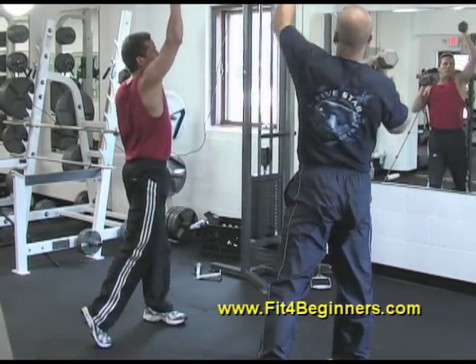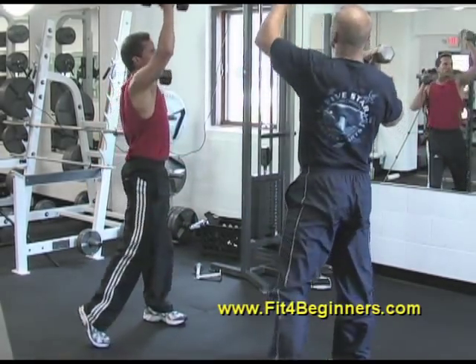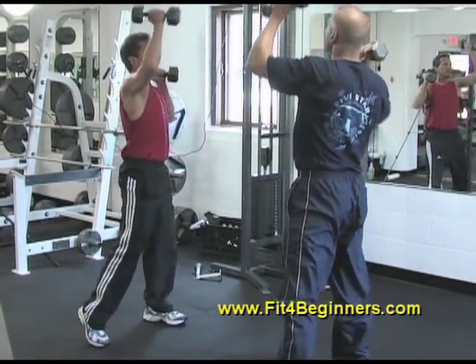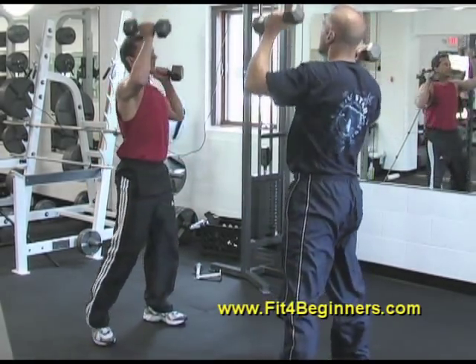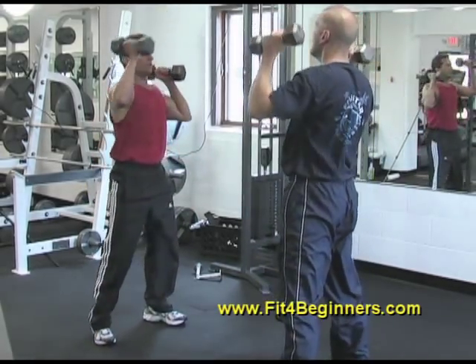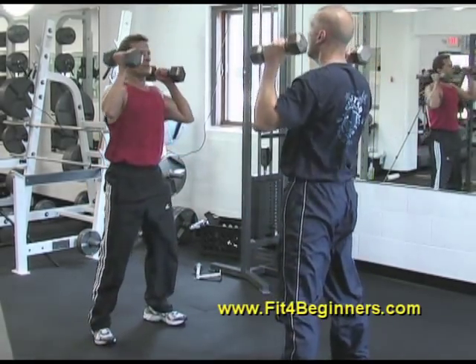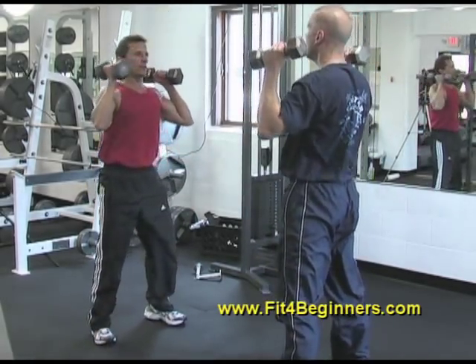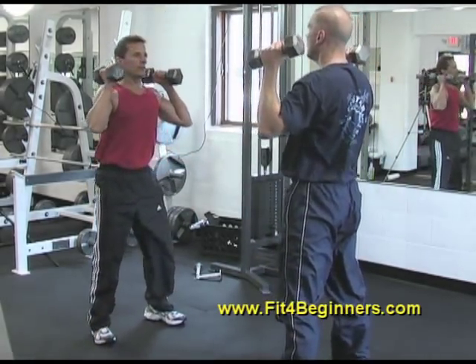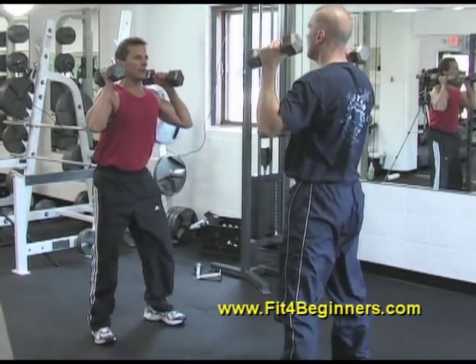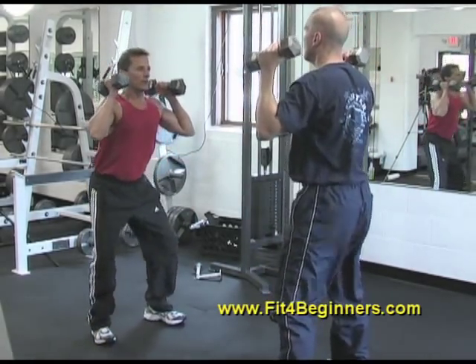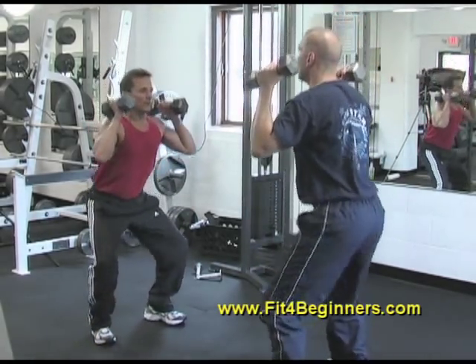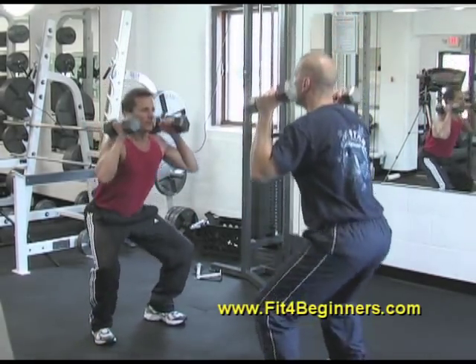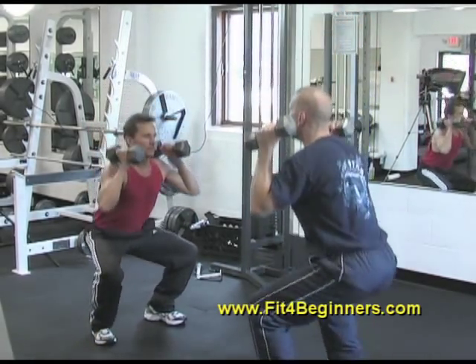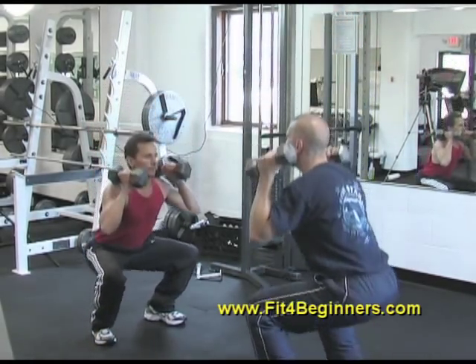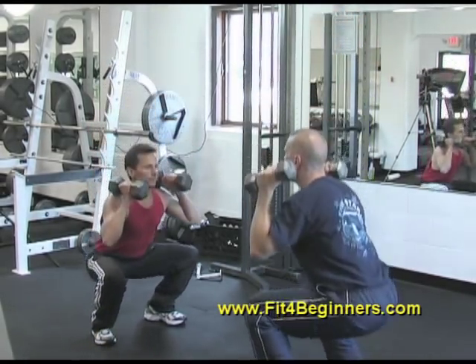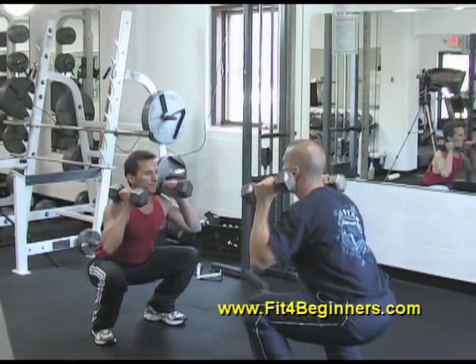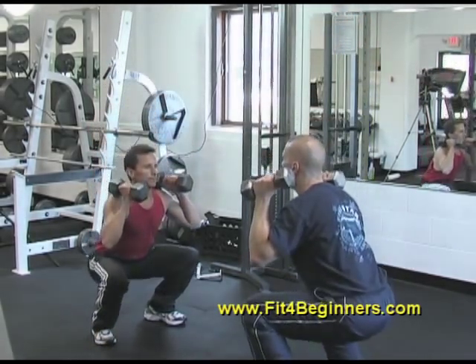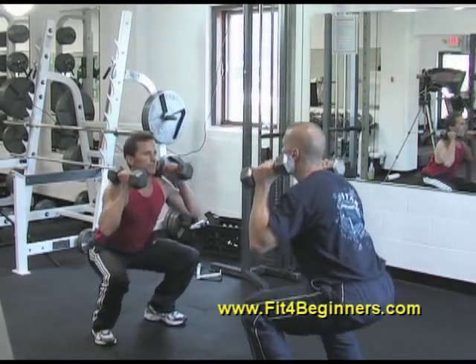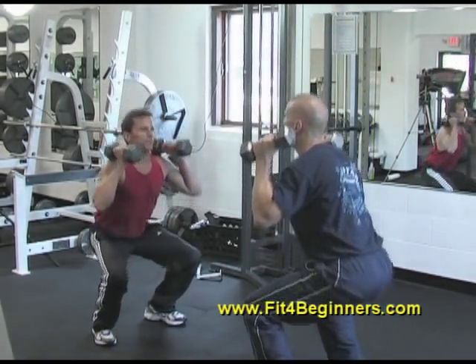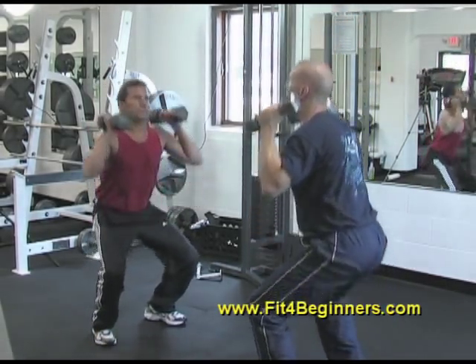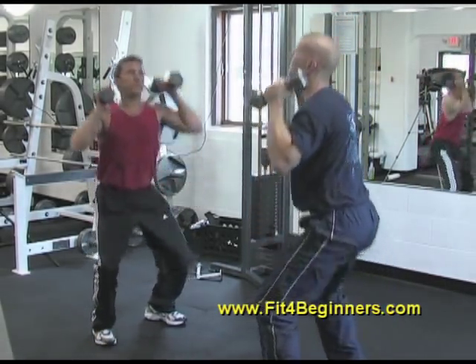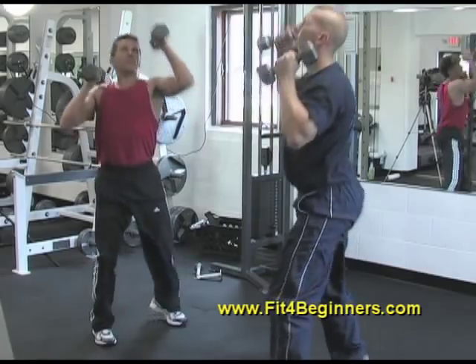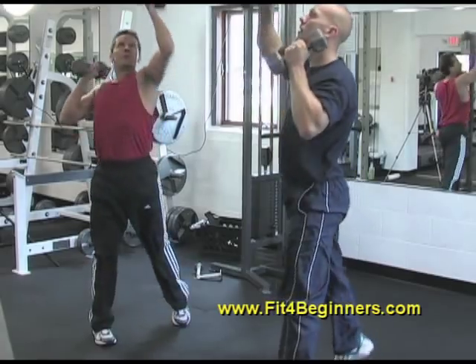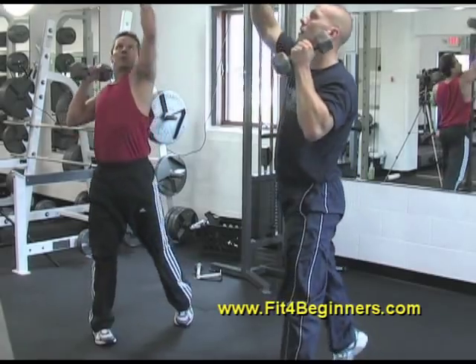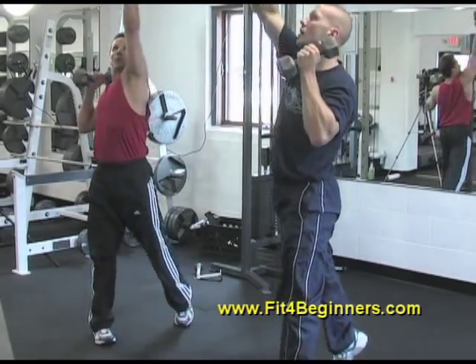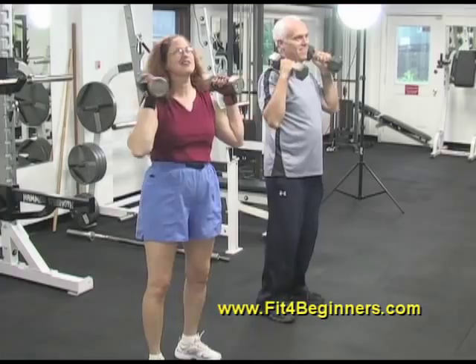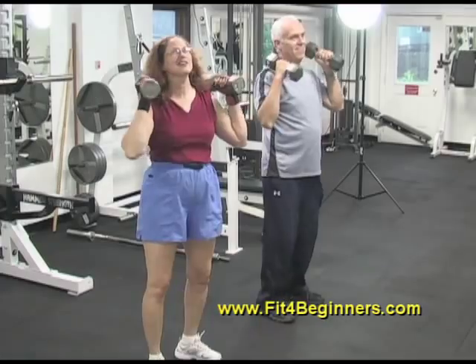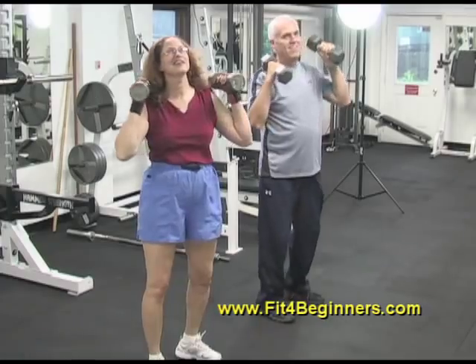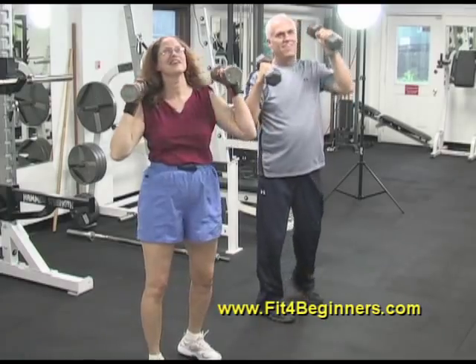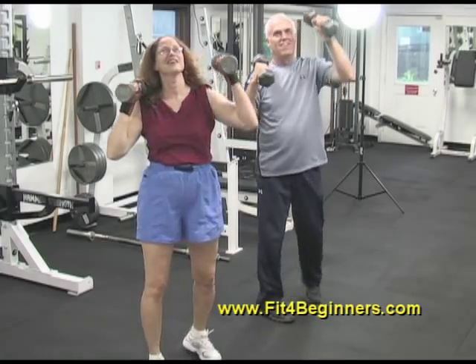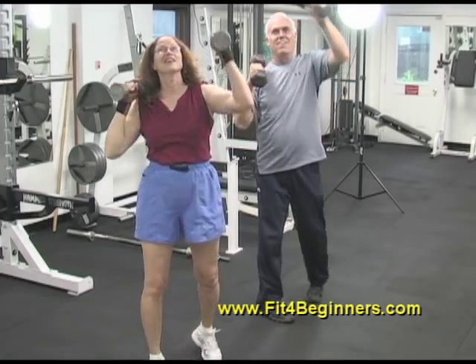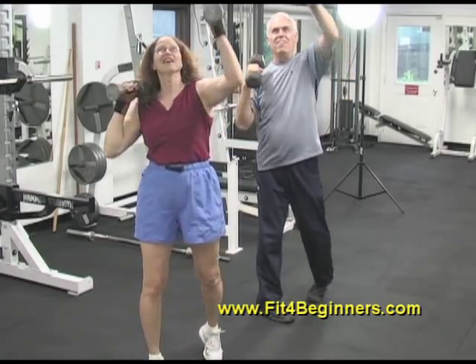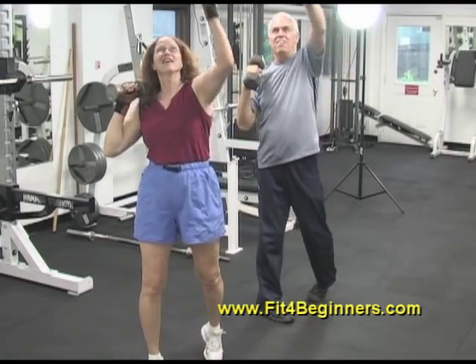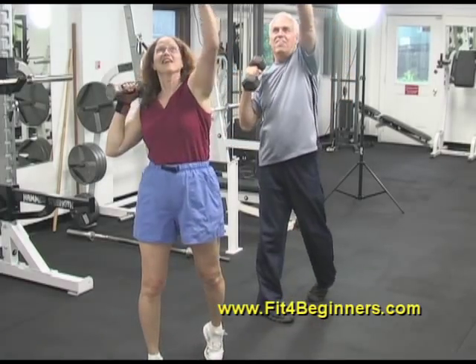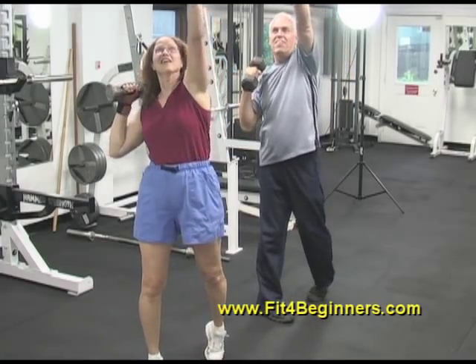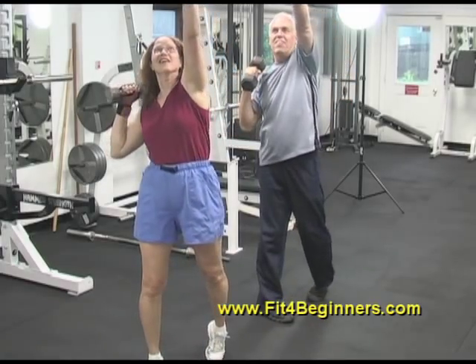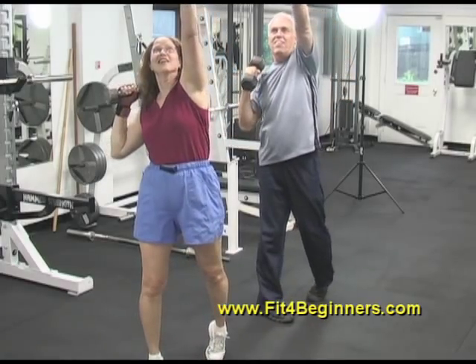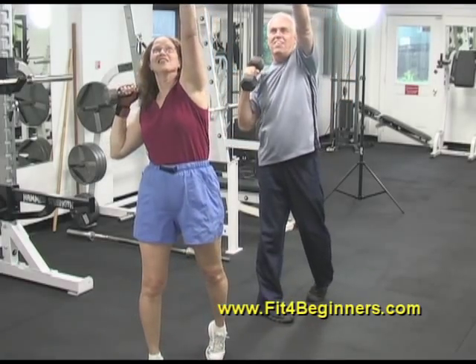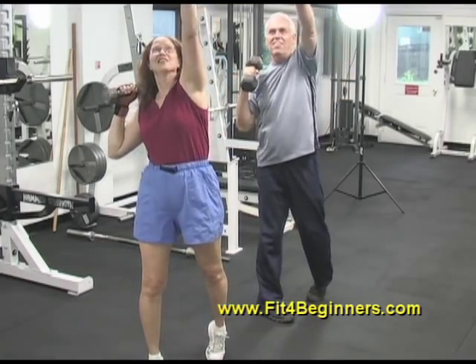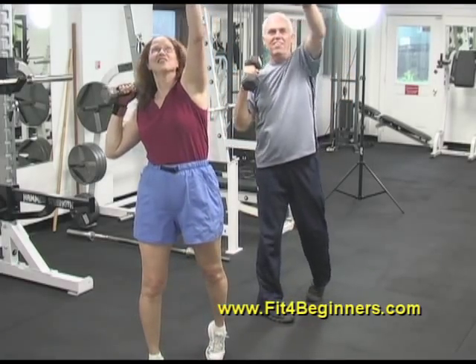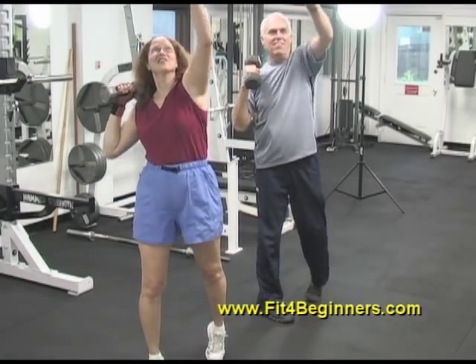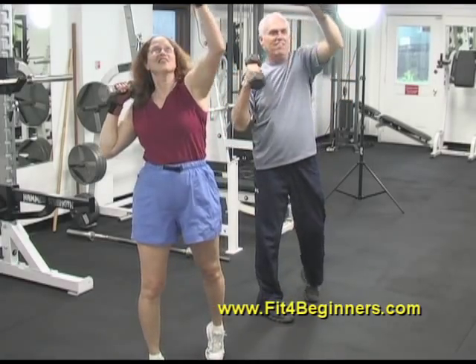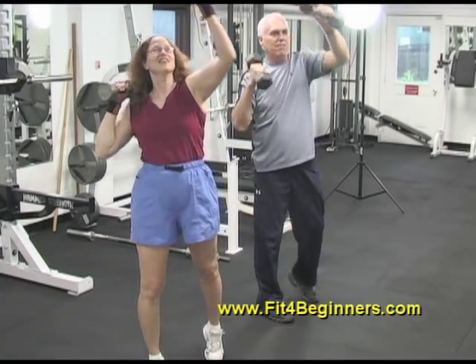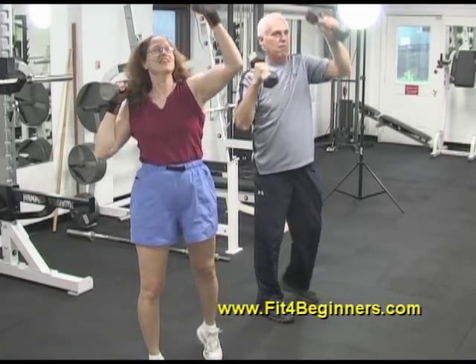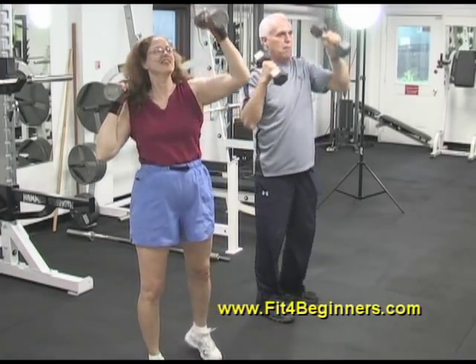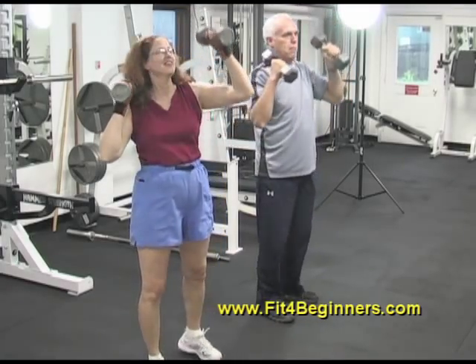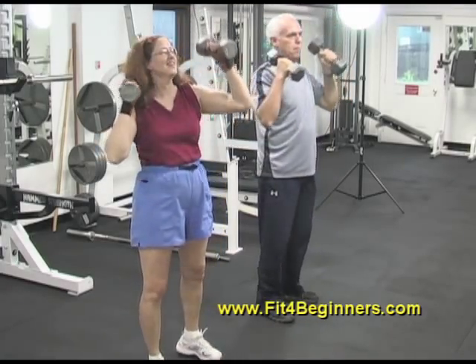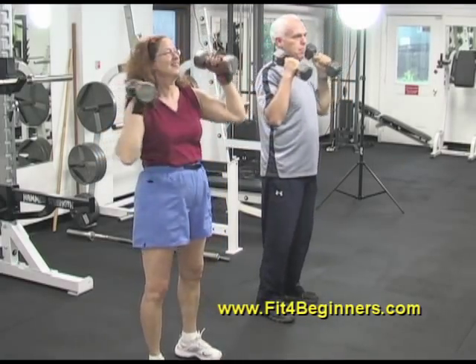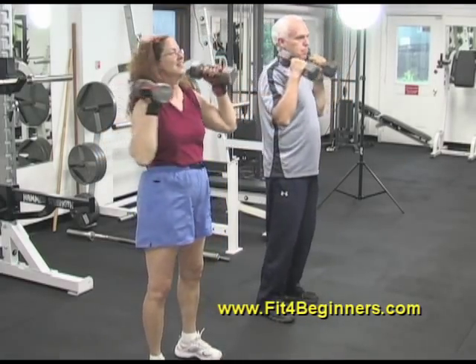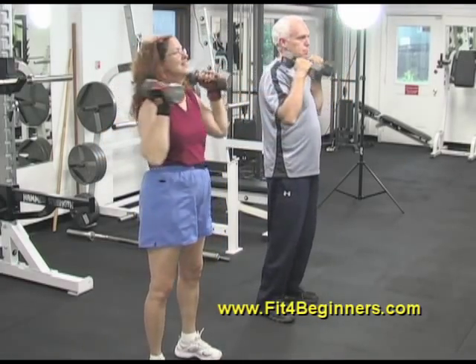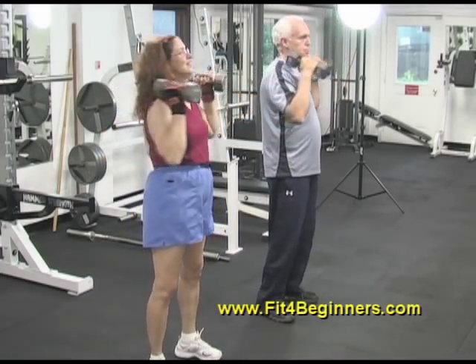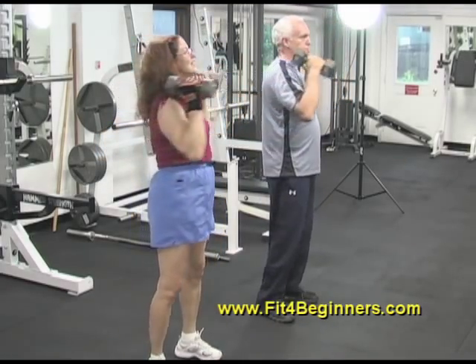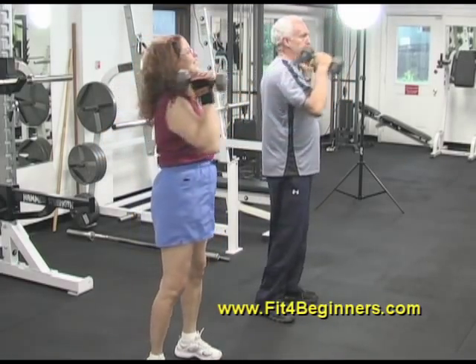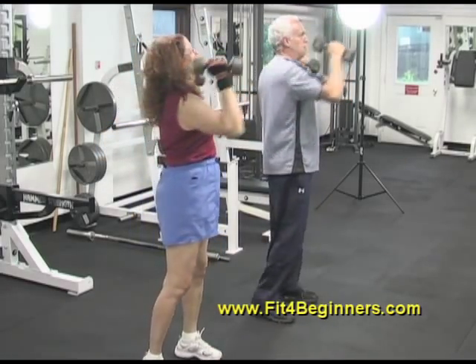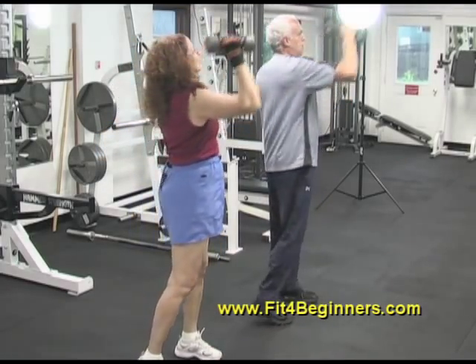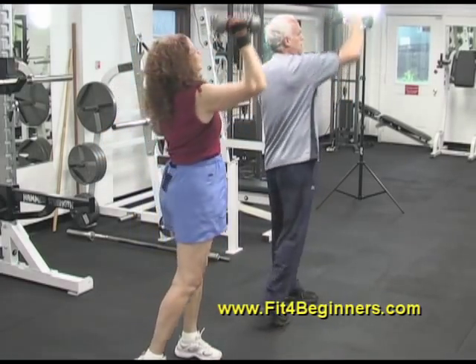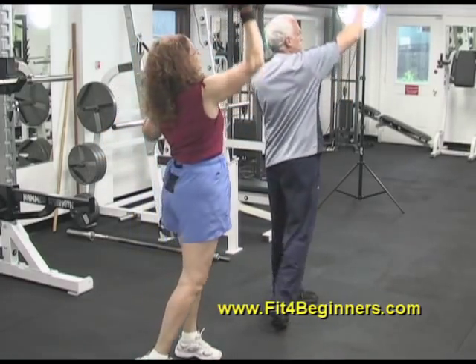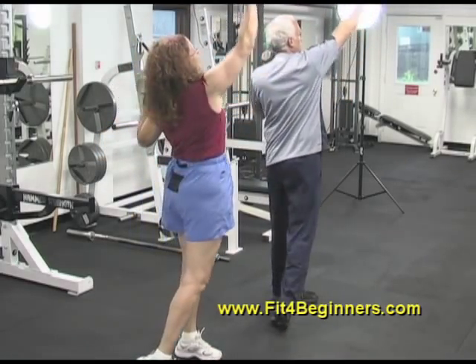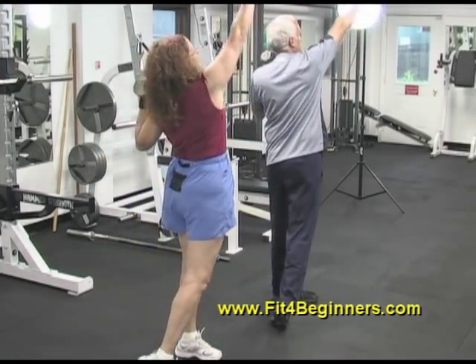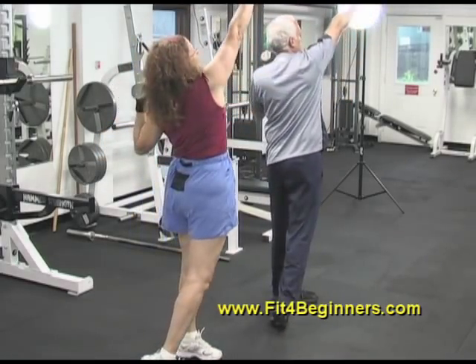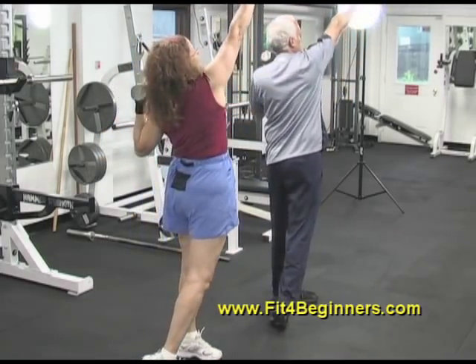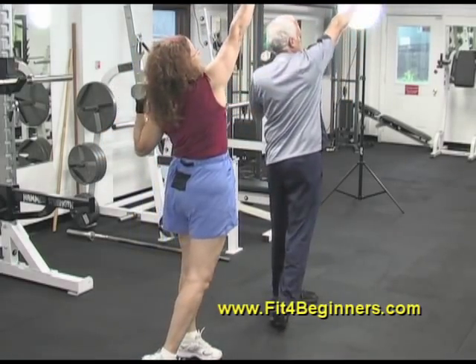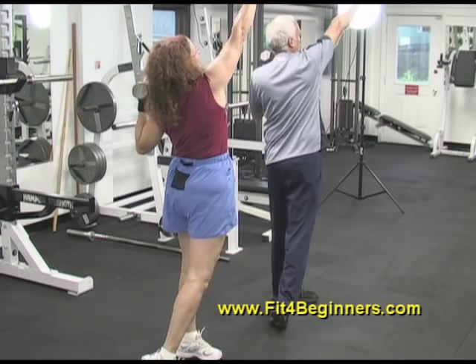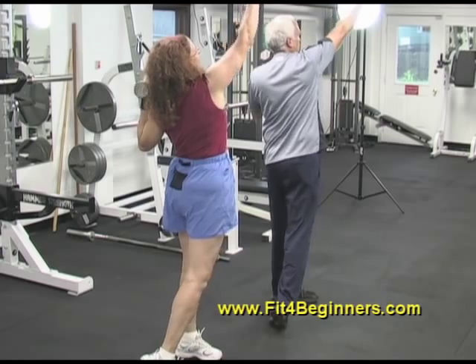Since dumbbells require less flexibility while providing more versatility, they are an excellent choice for those seeking functional strength.